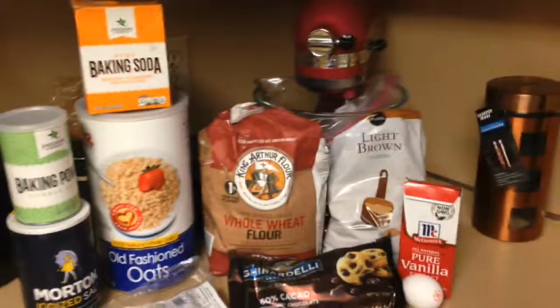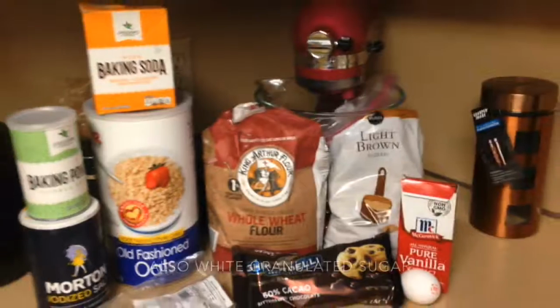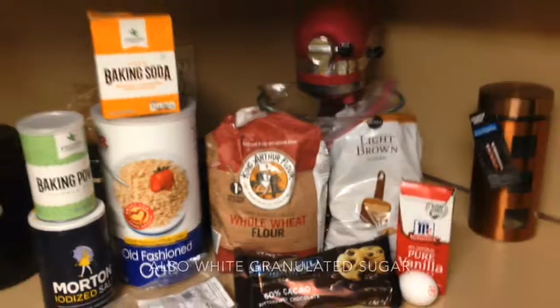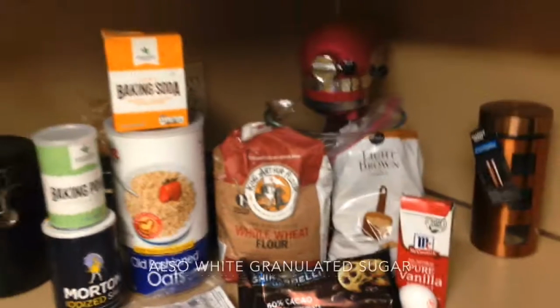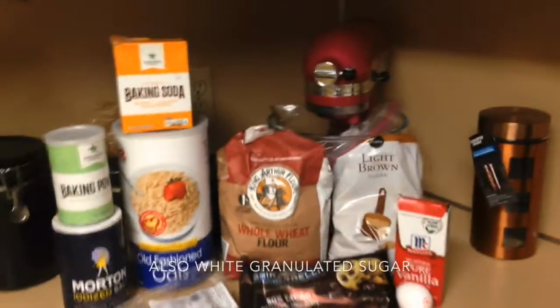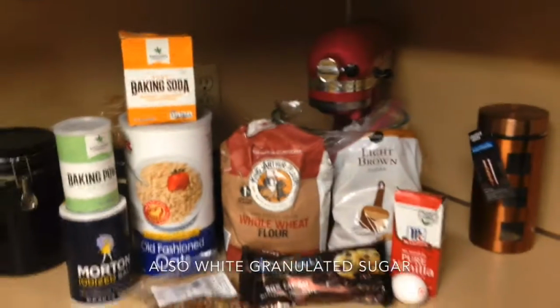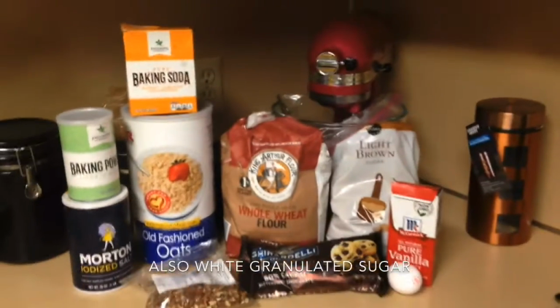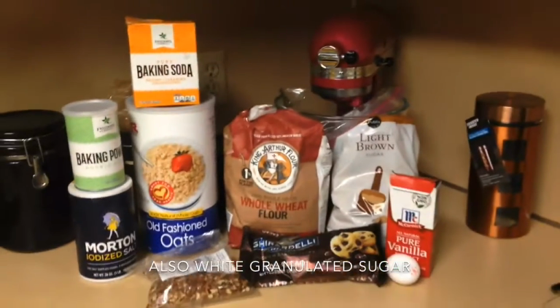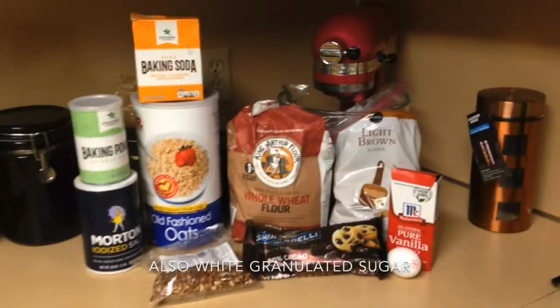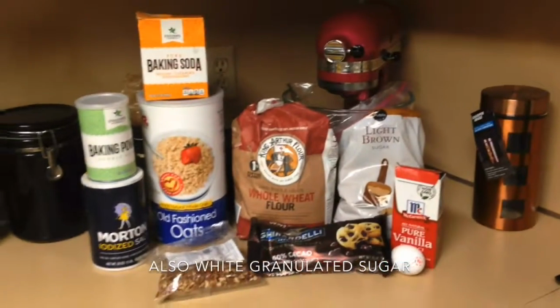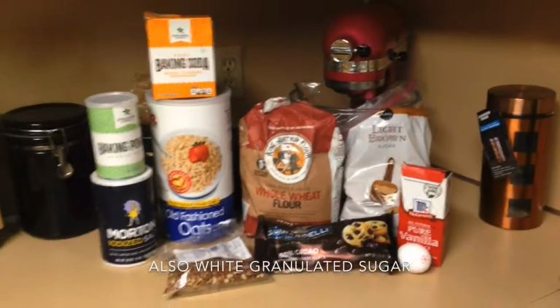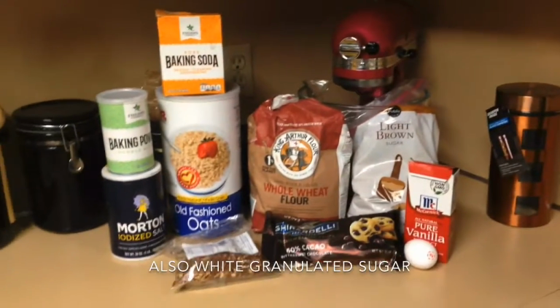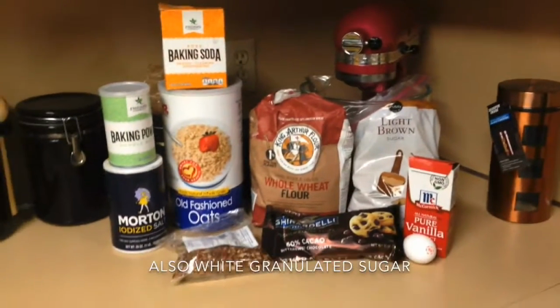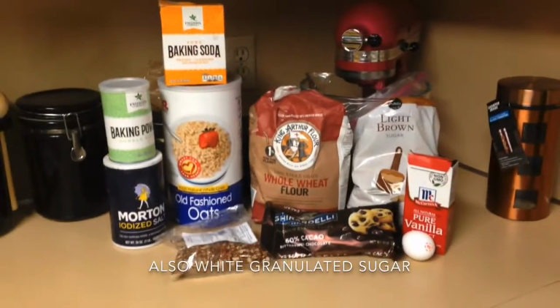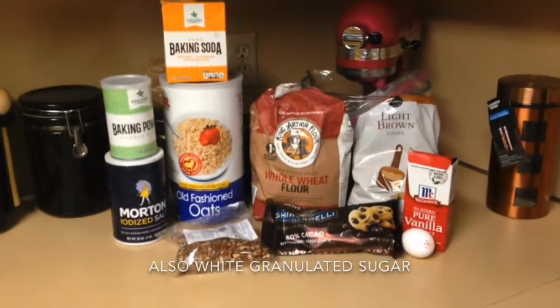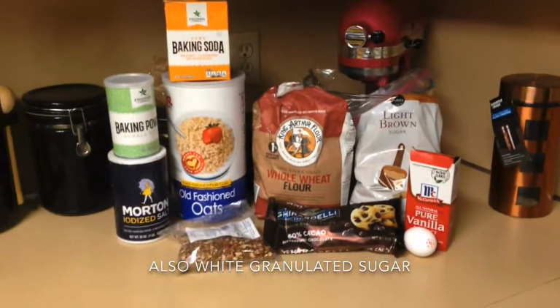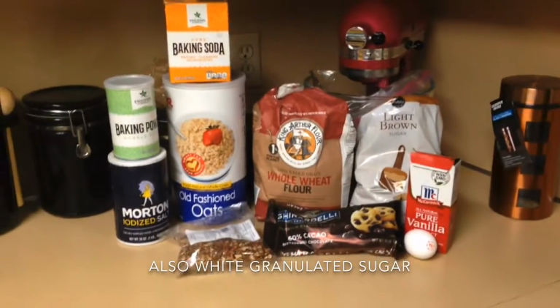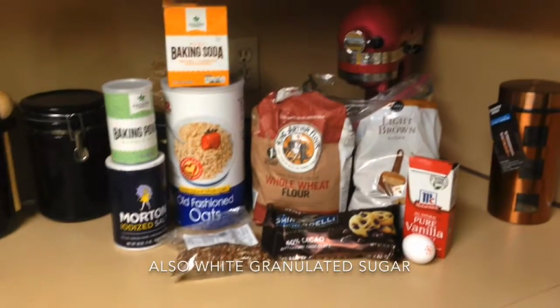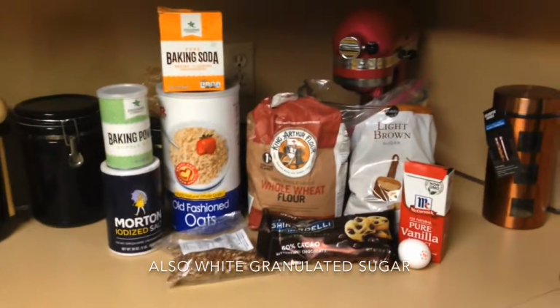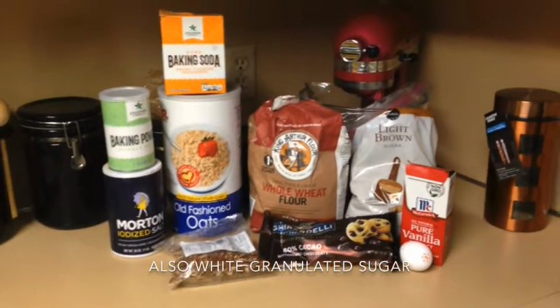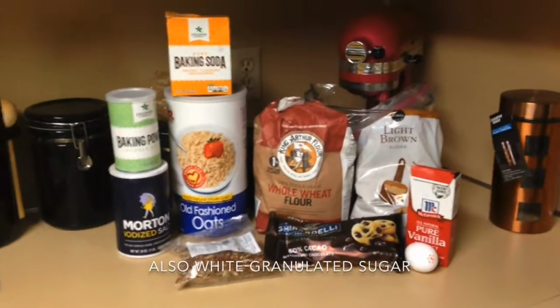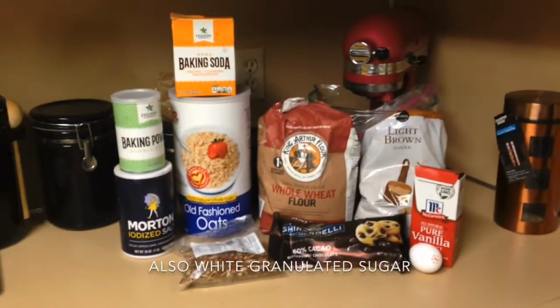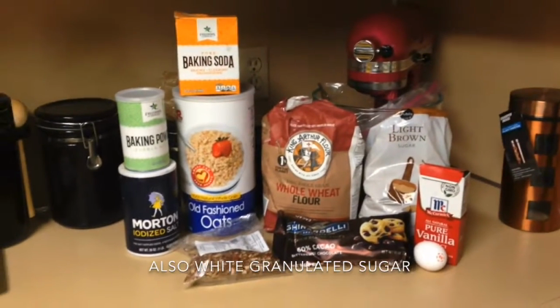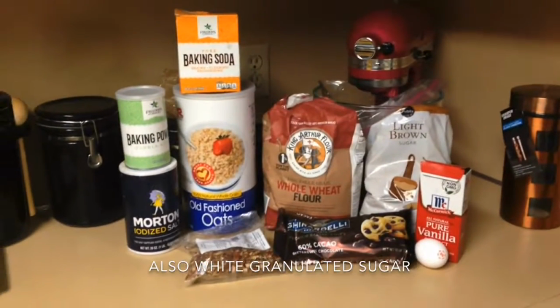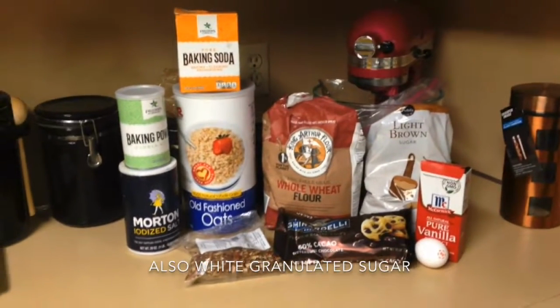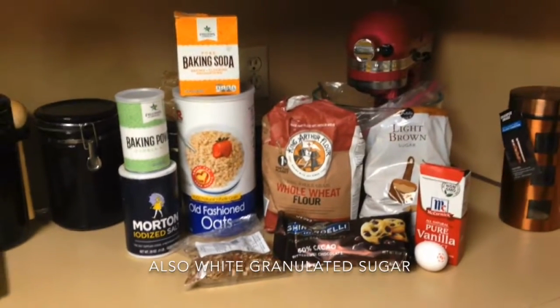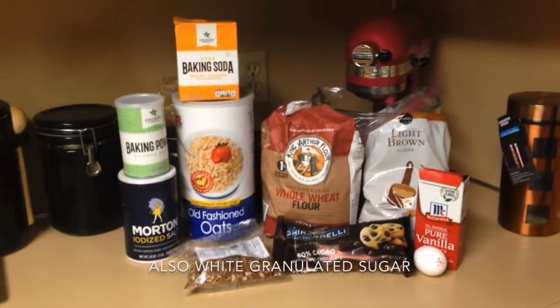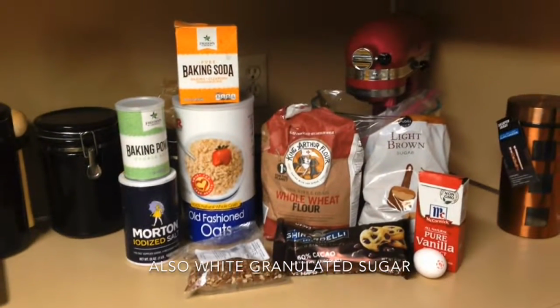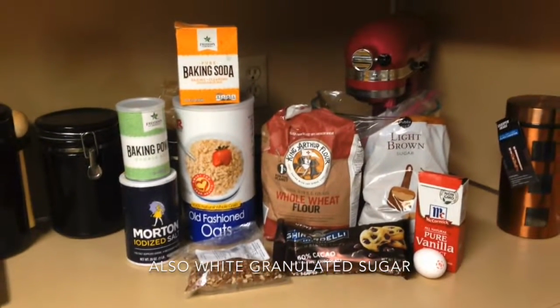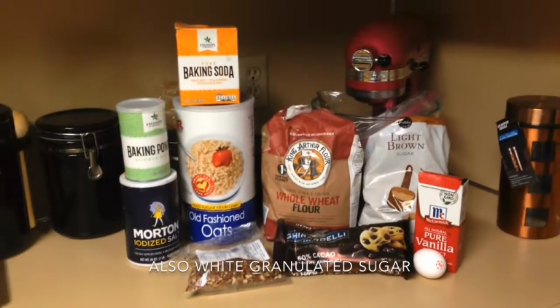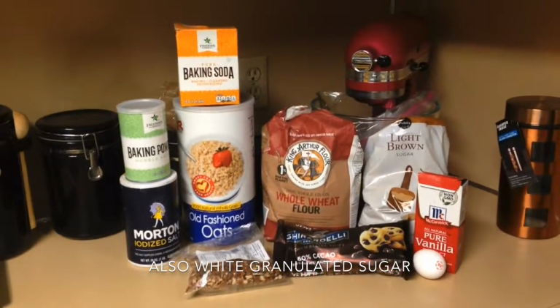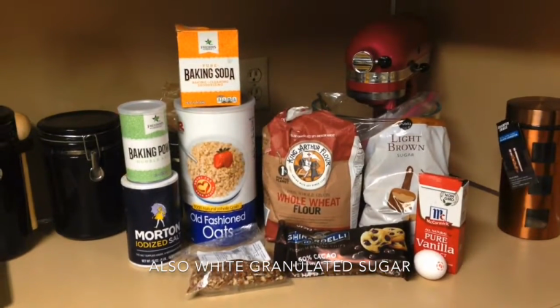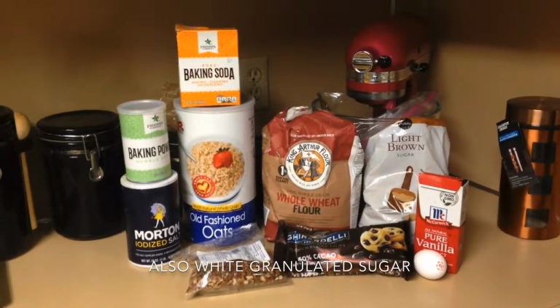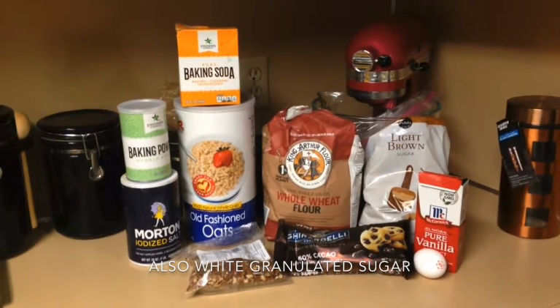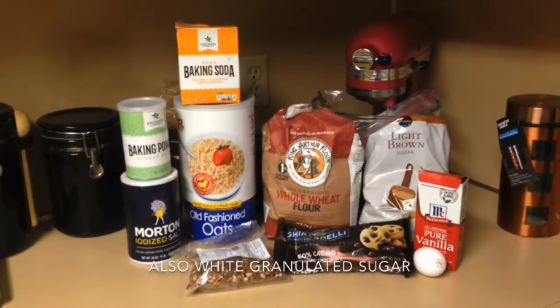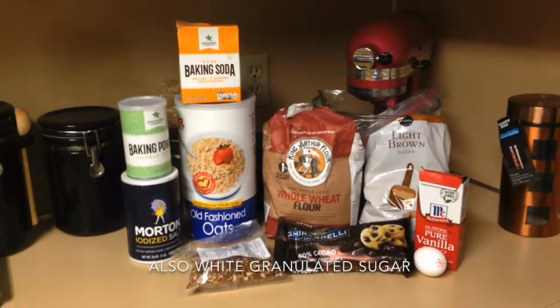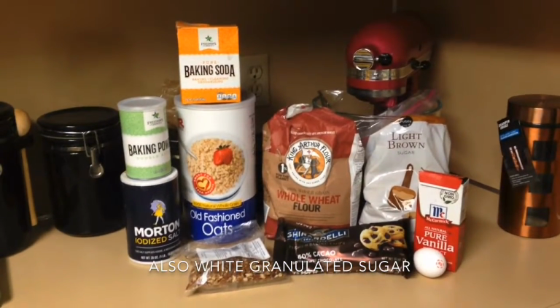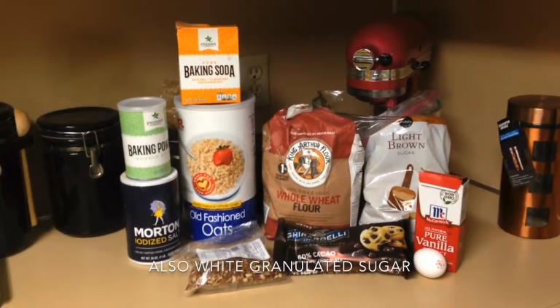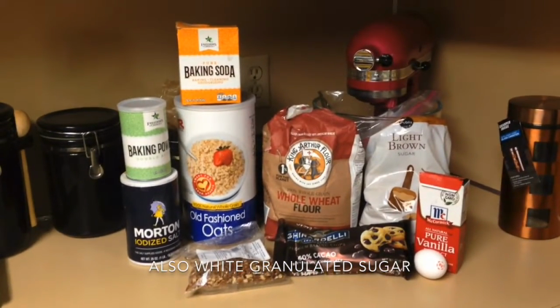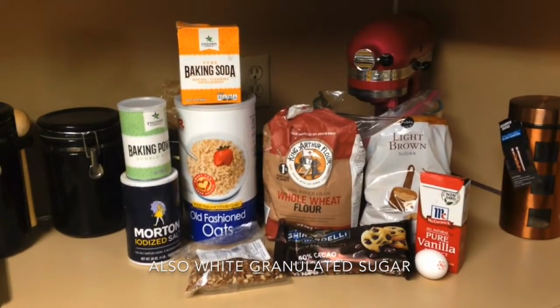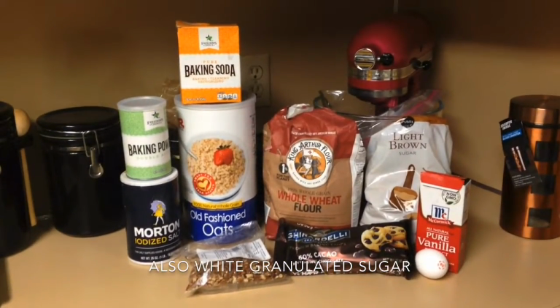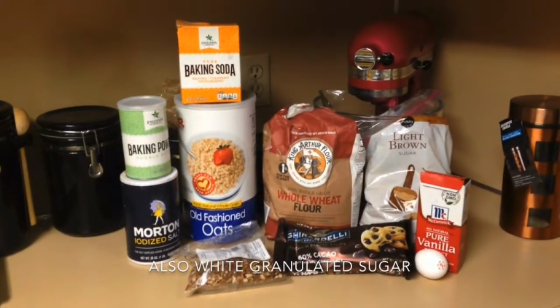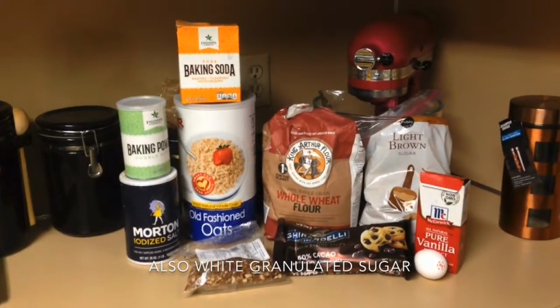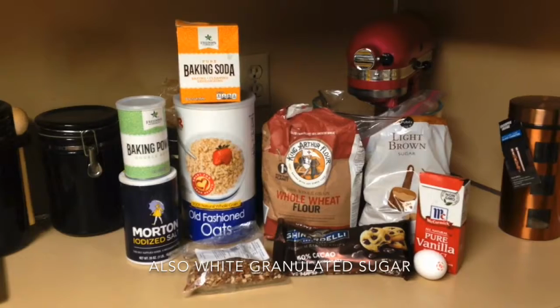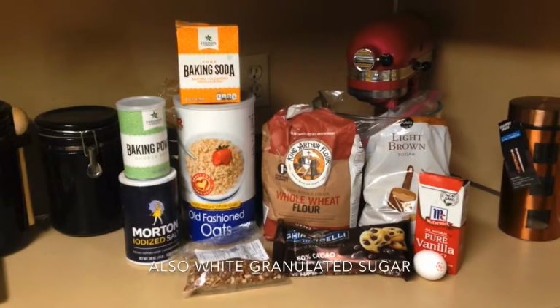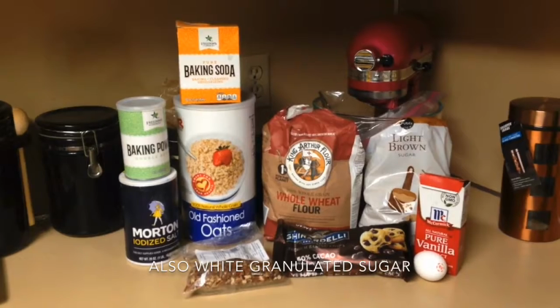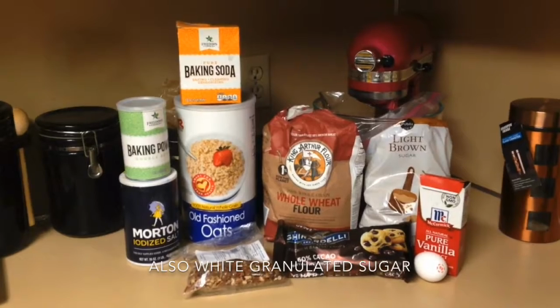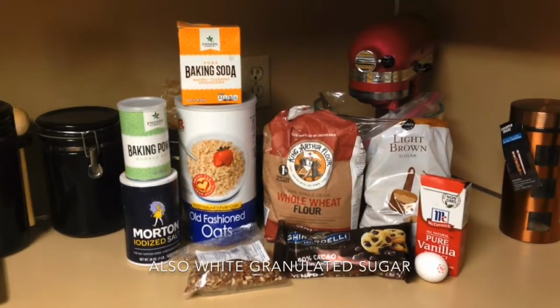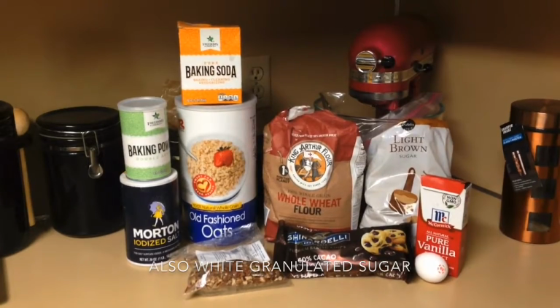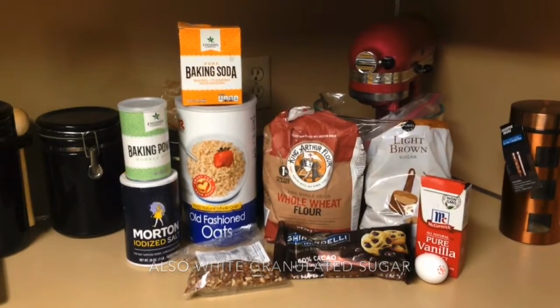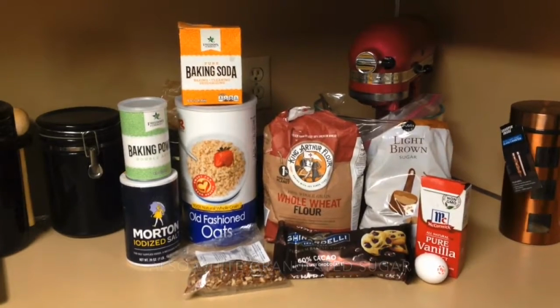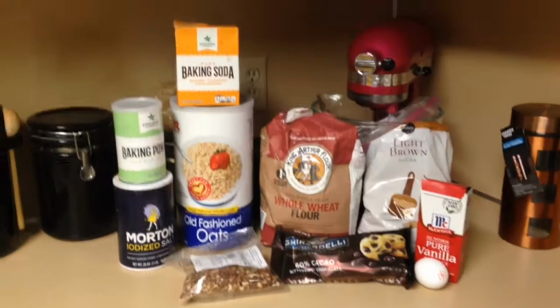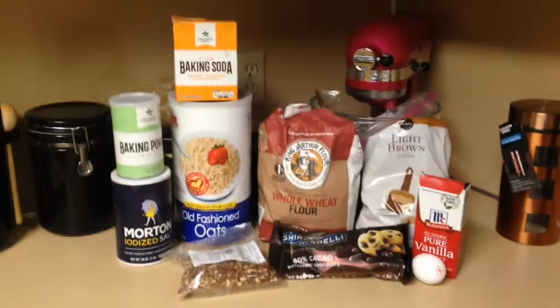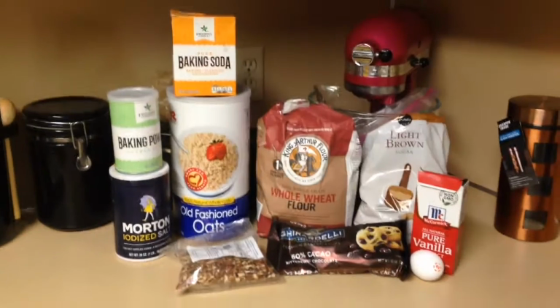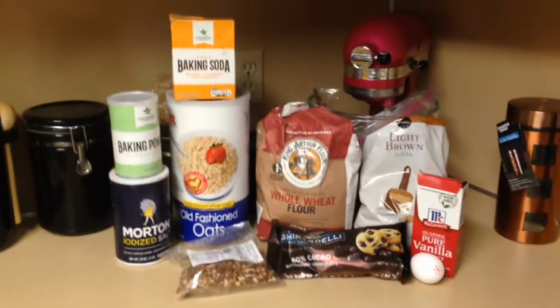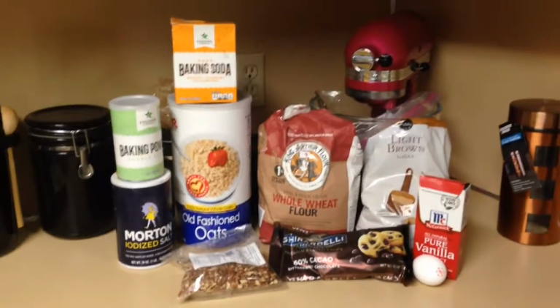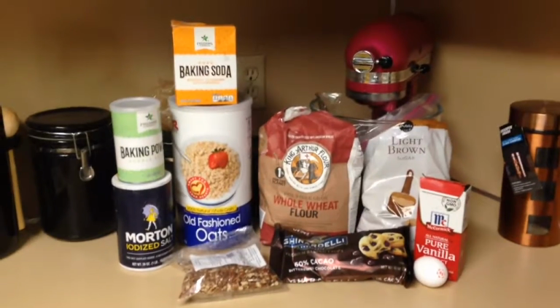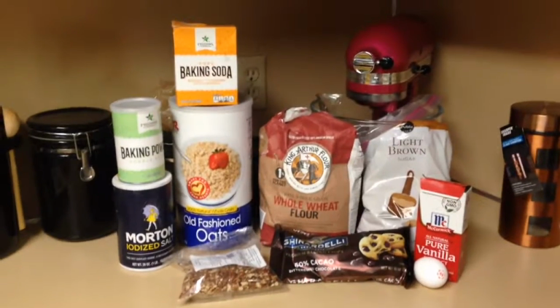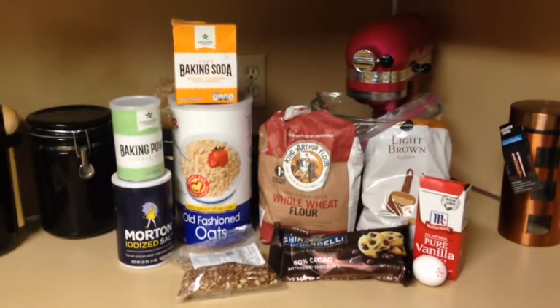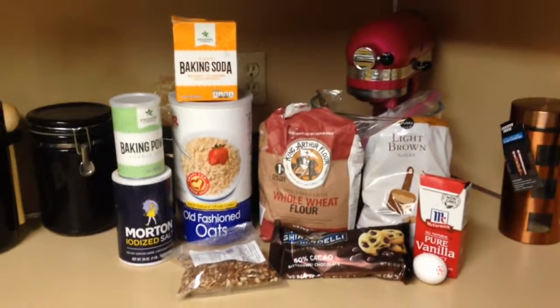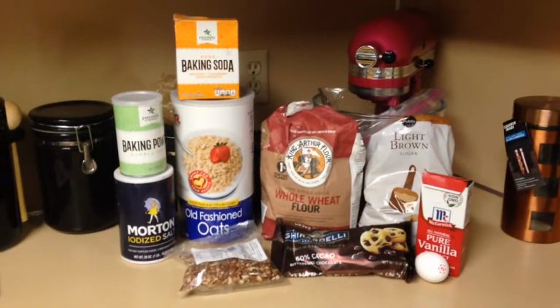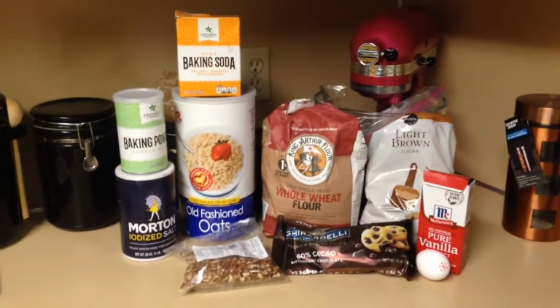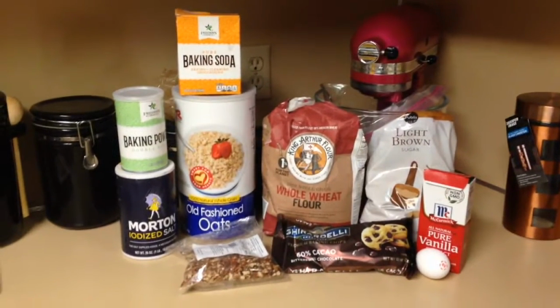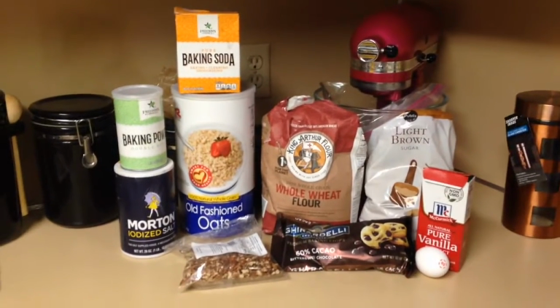These are the ingredients I'm using for my cookies, so let's get started.